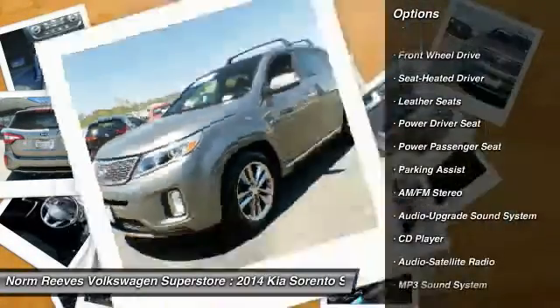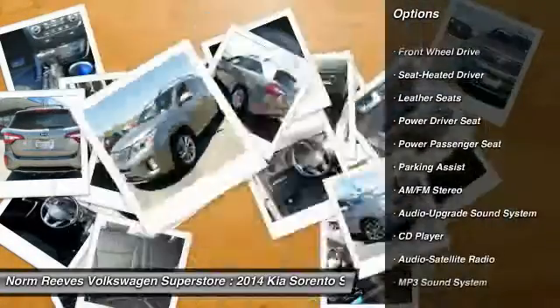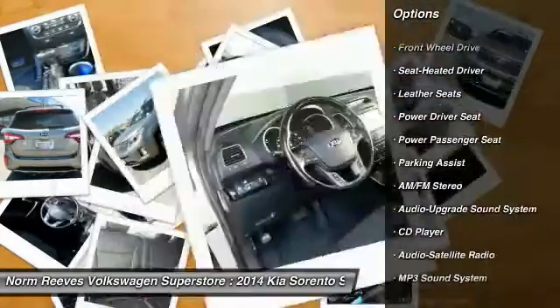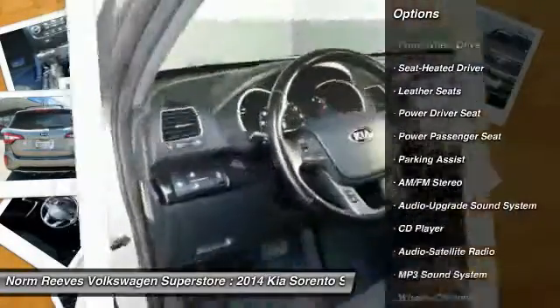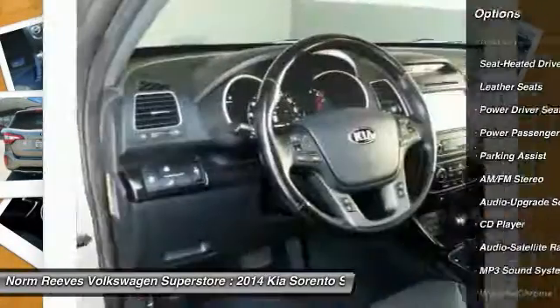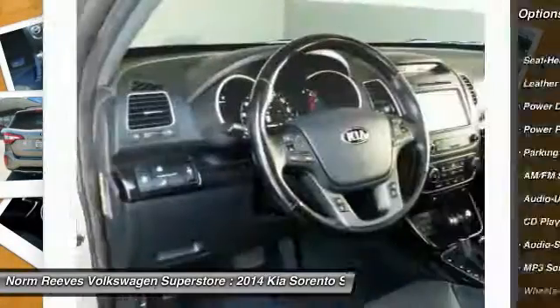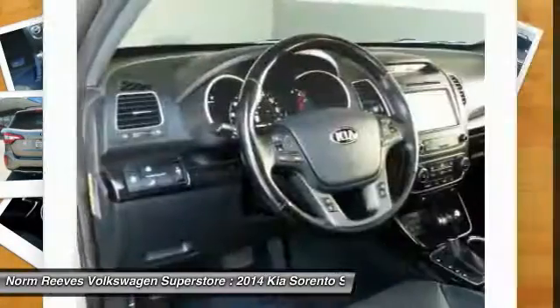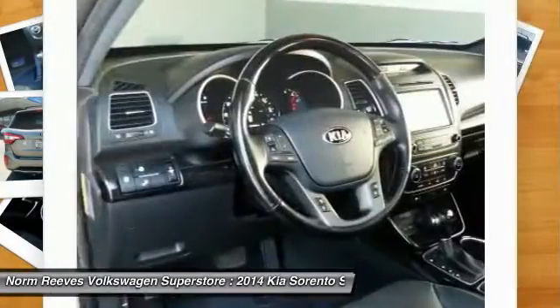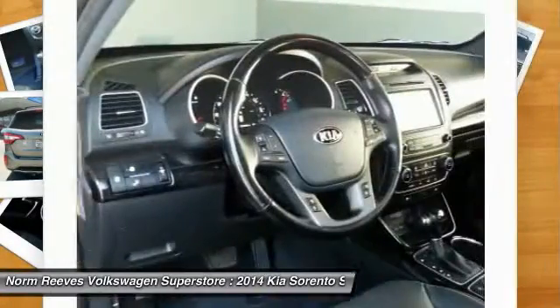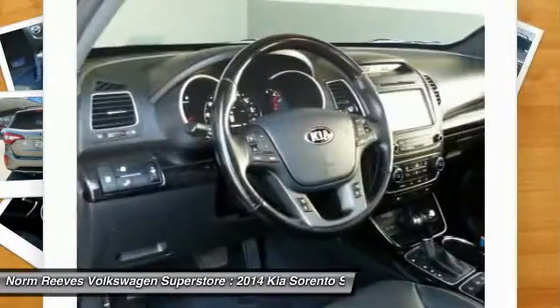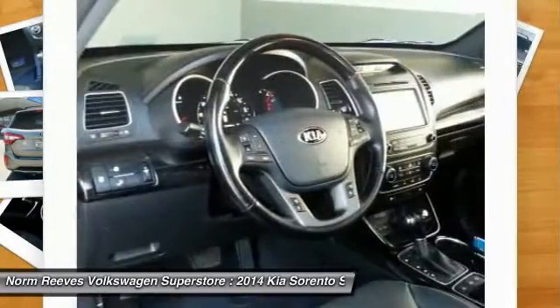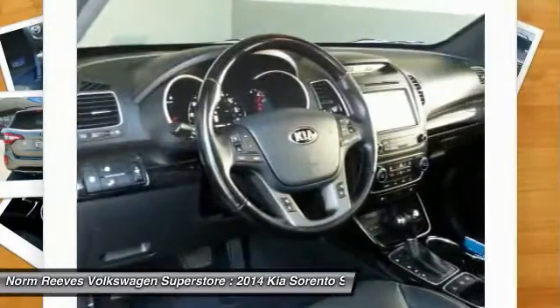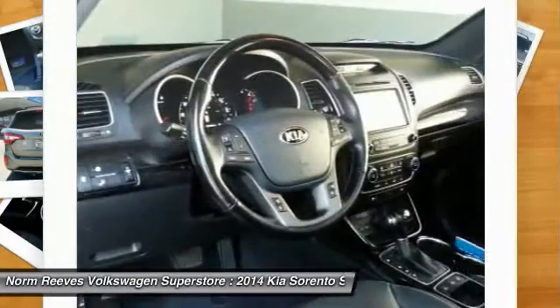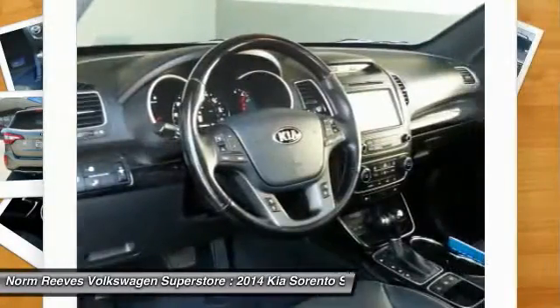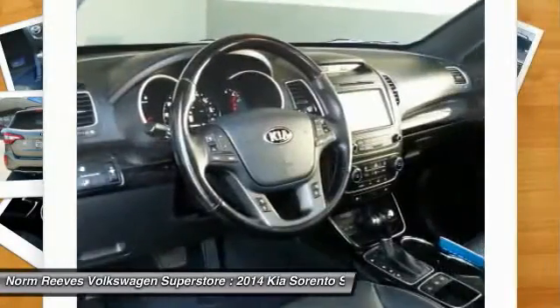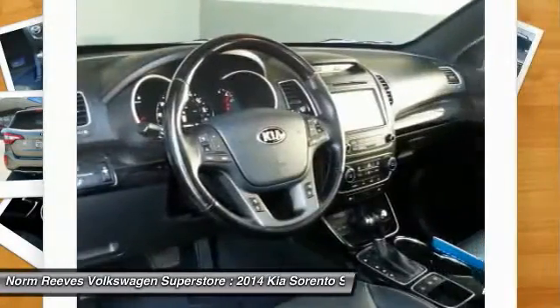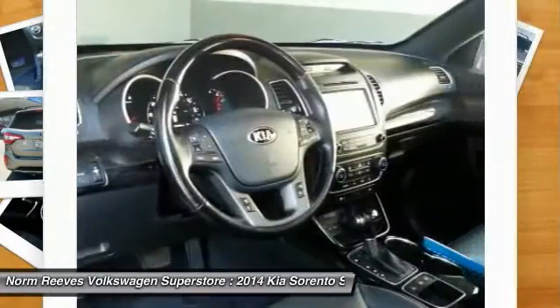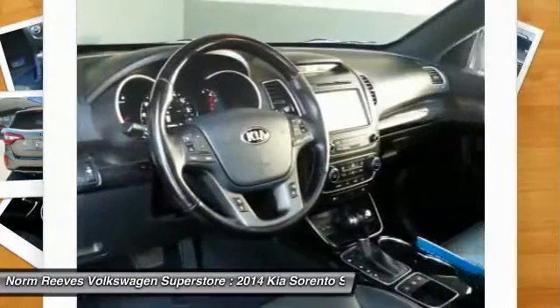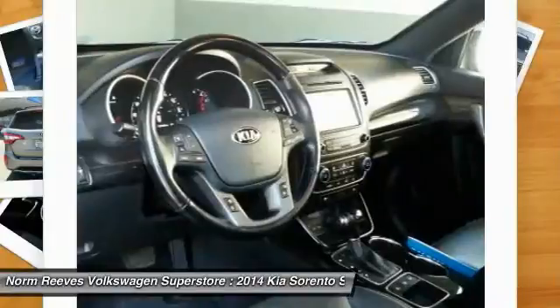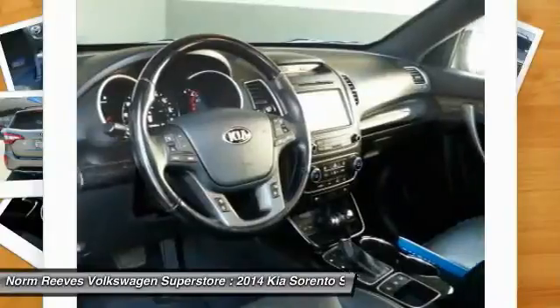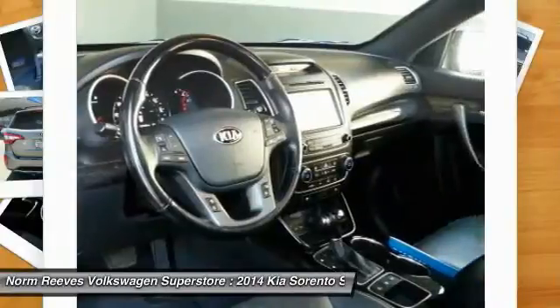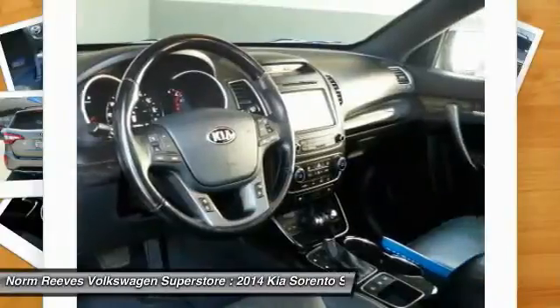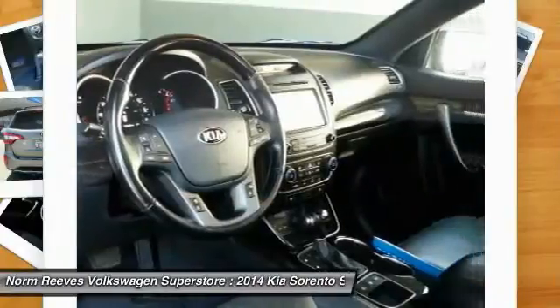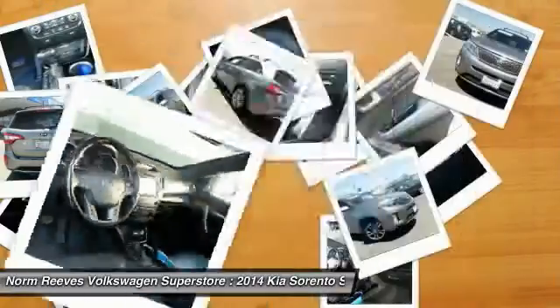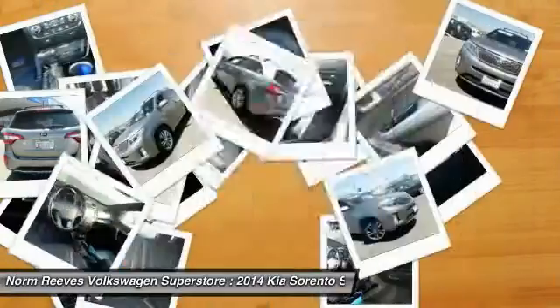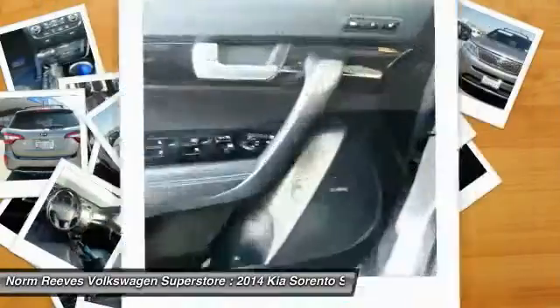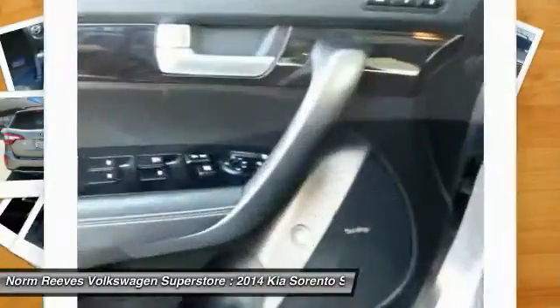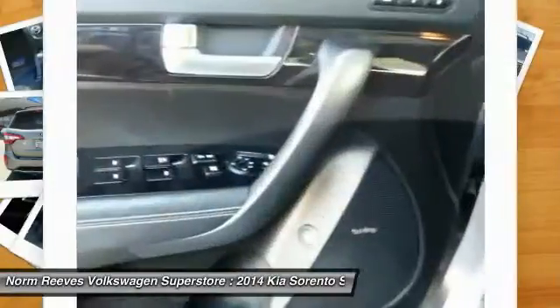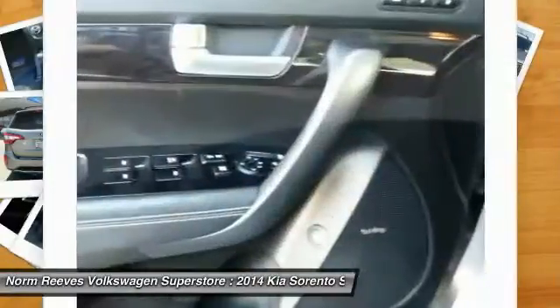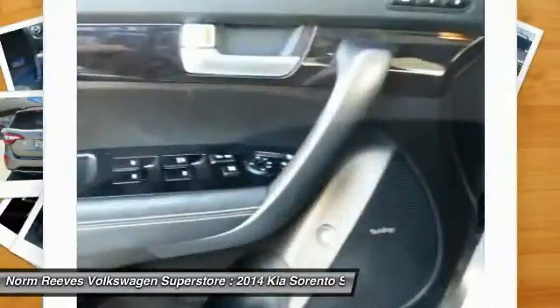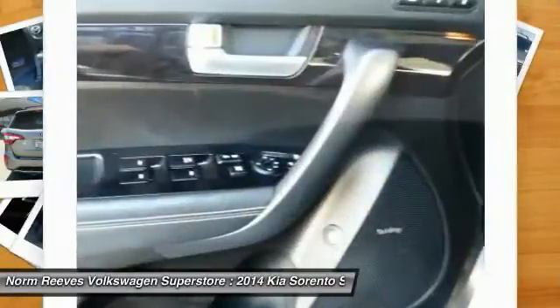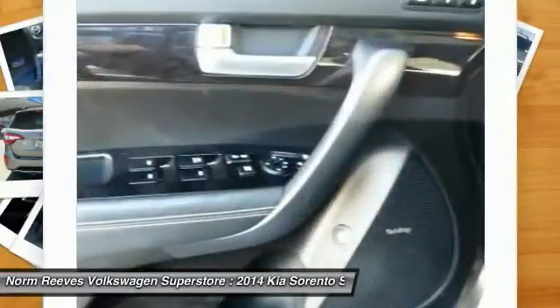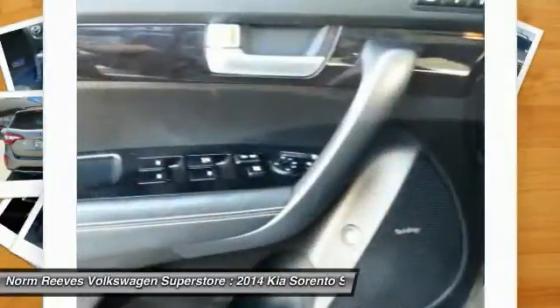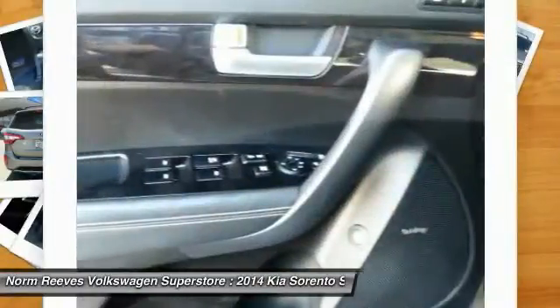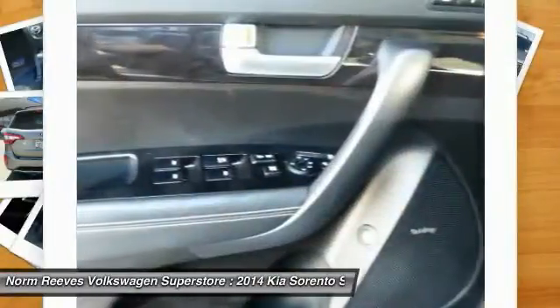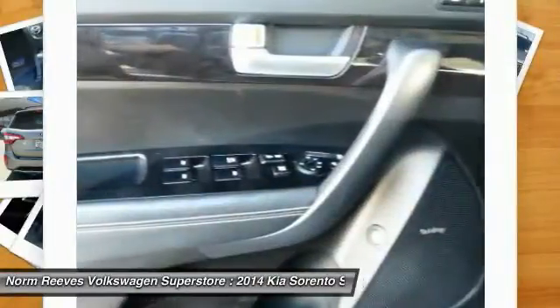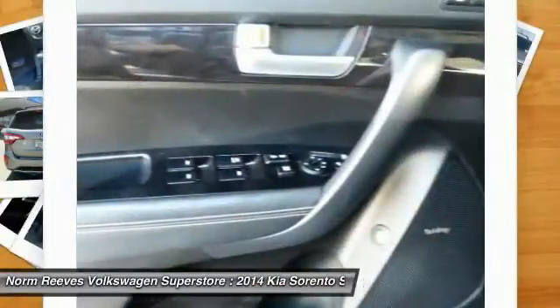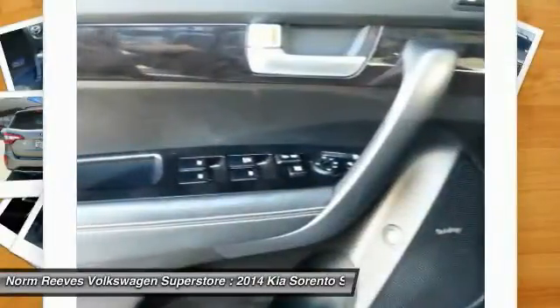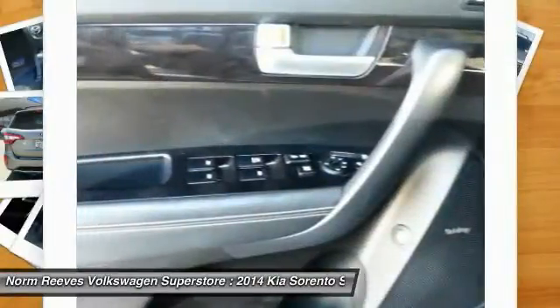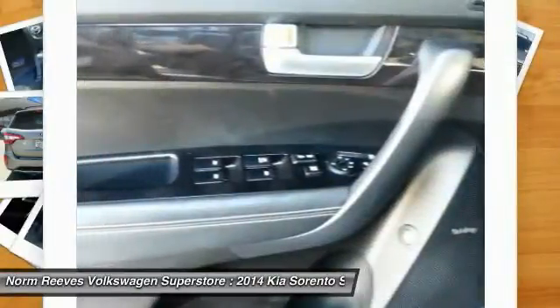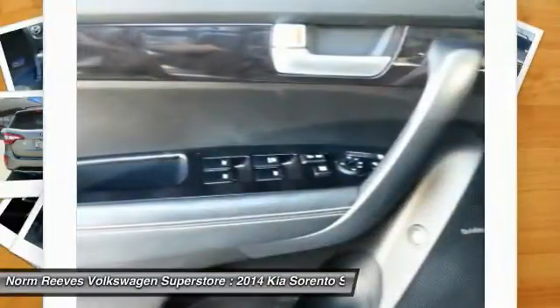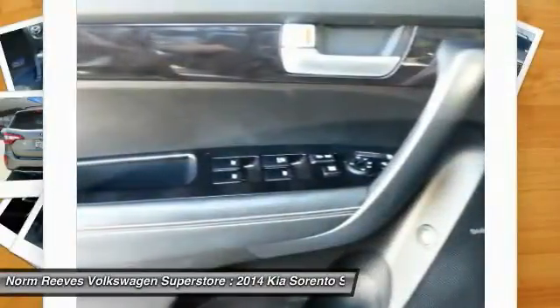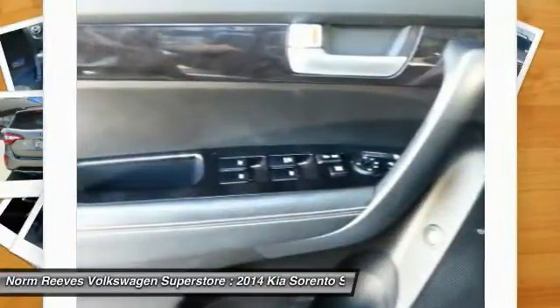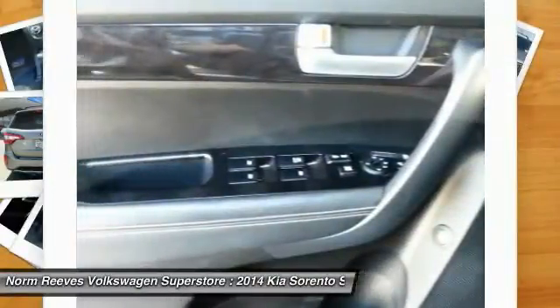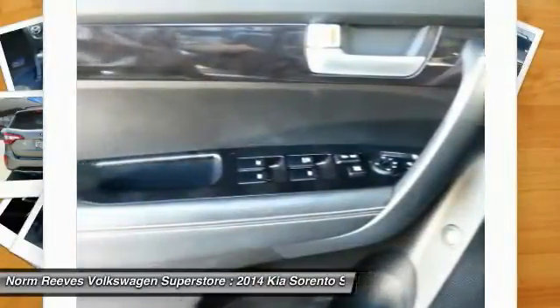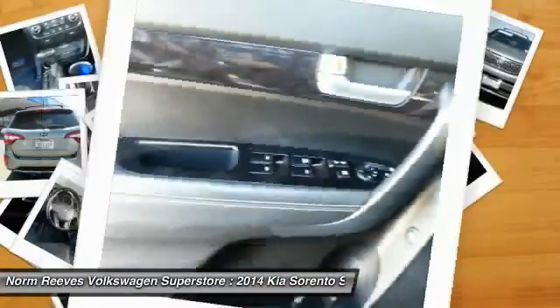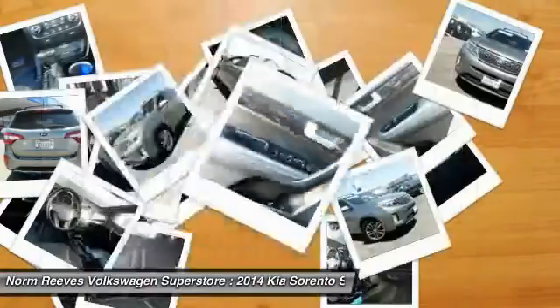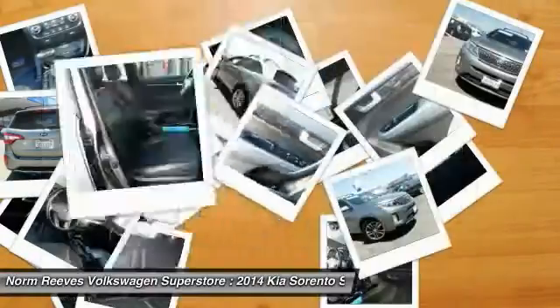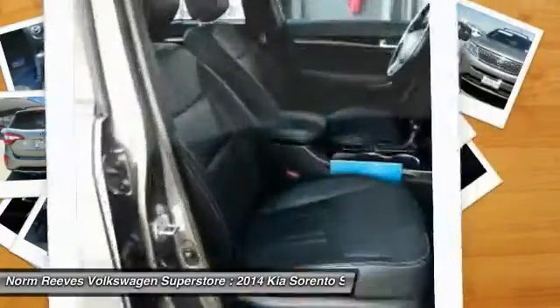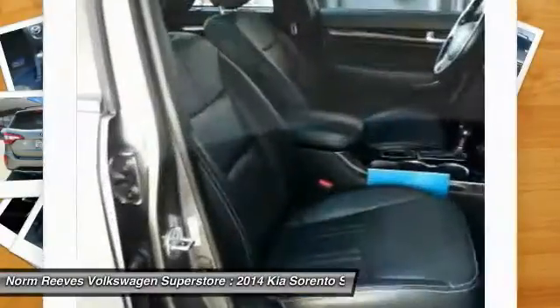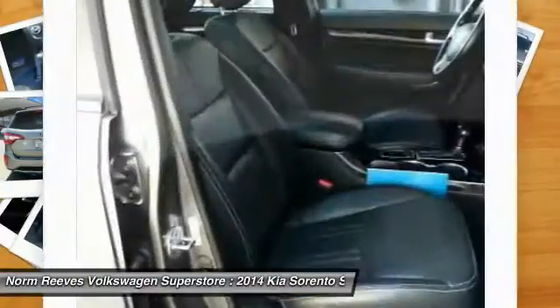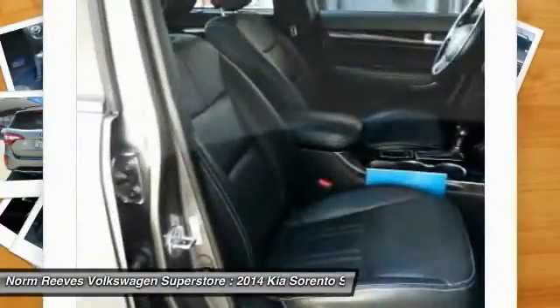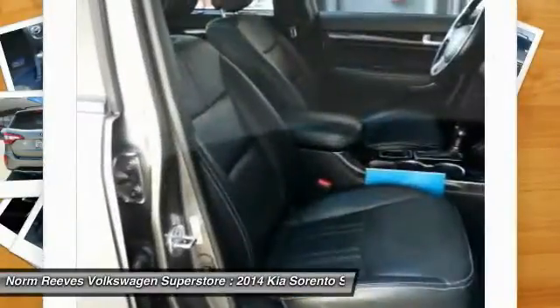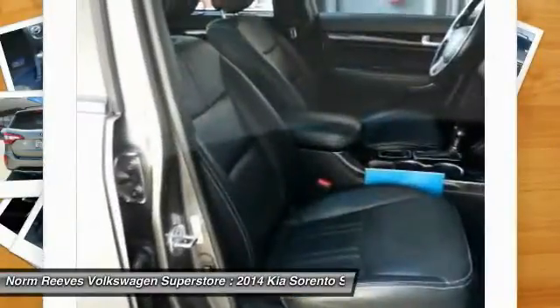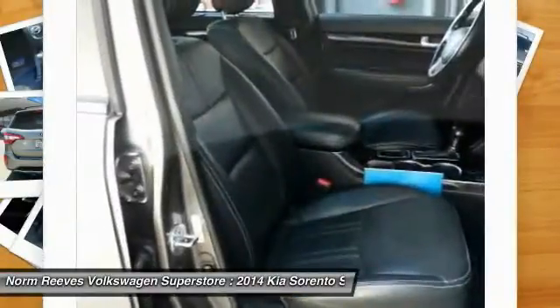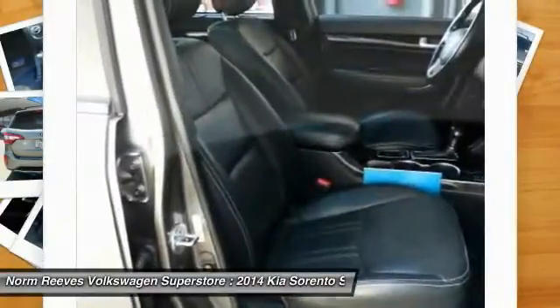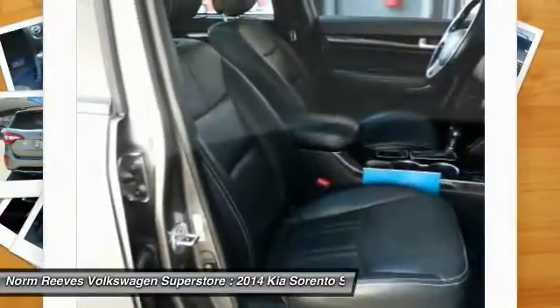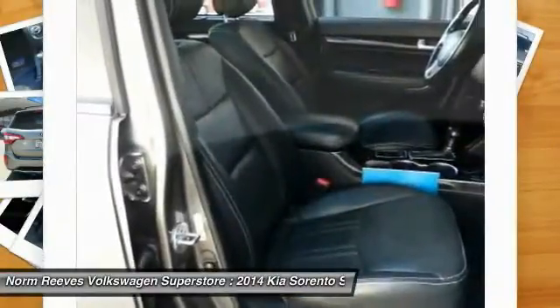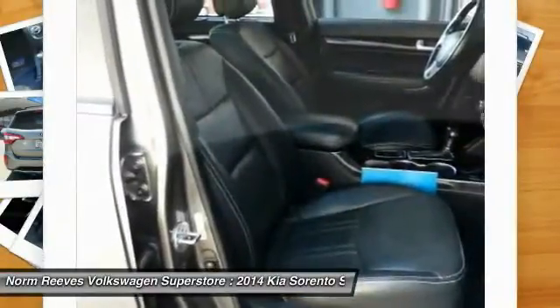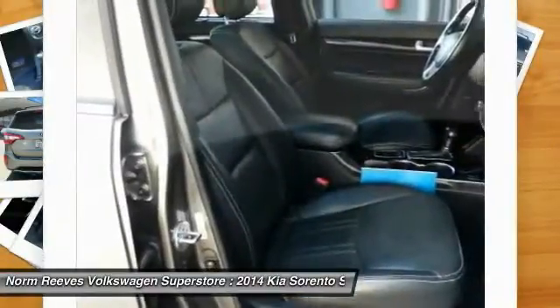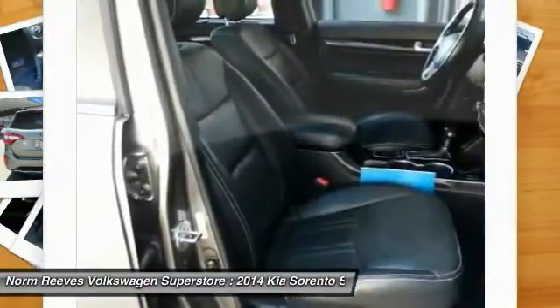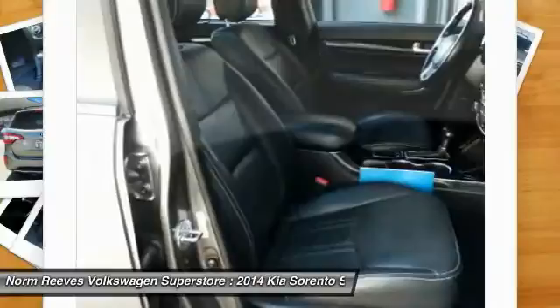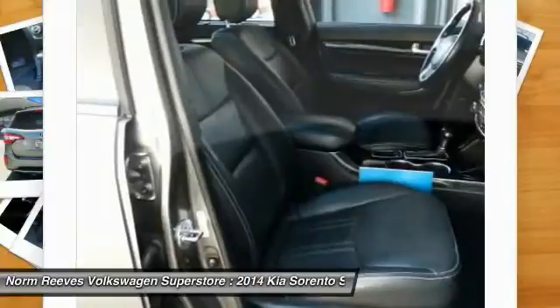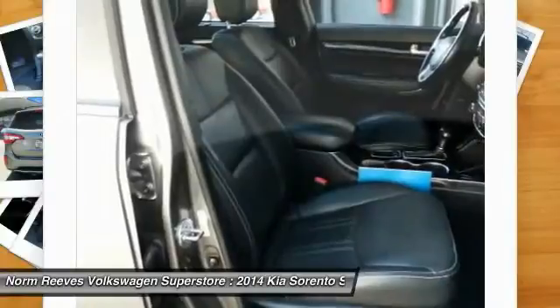Moonroof, Bluetooth wireless data link for hands-free phone, power steering, home link, garage door opener, cruise control.